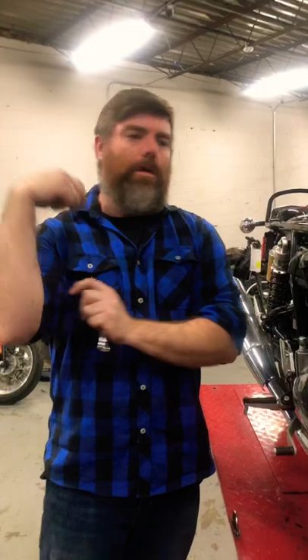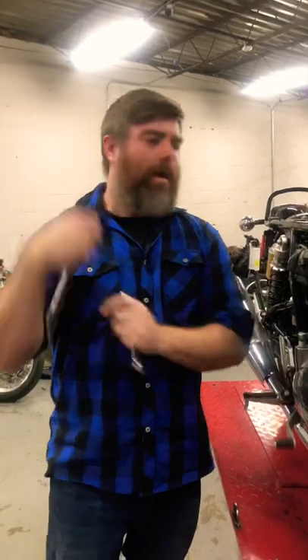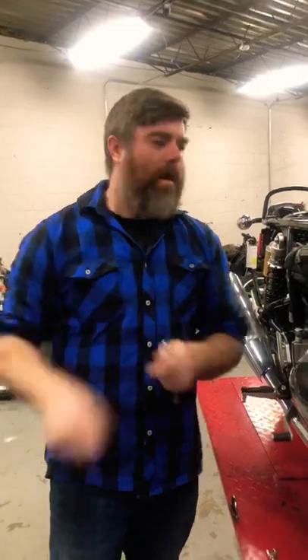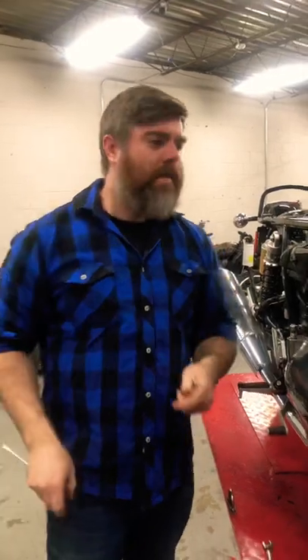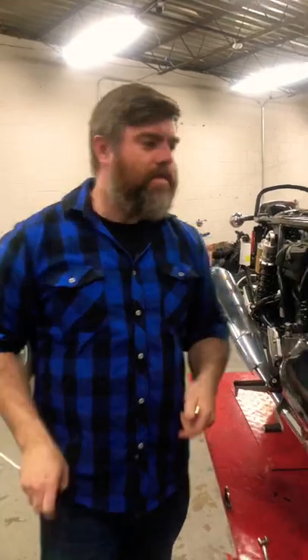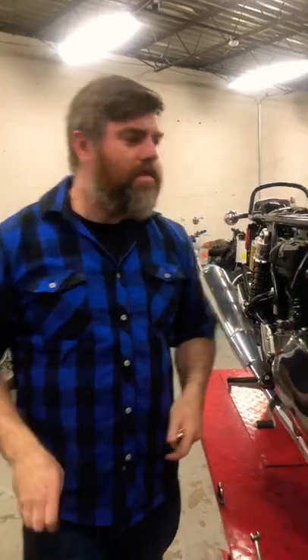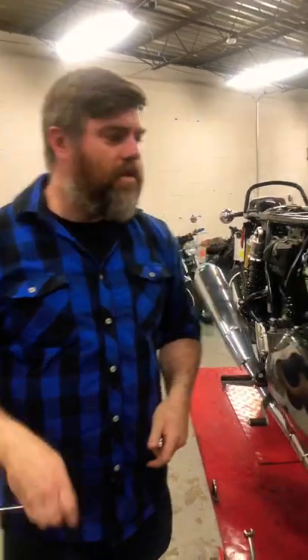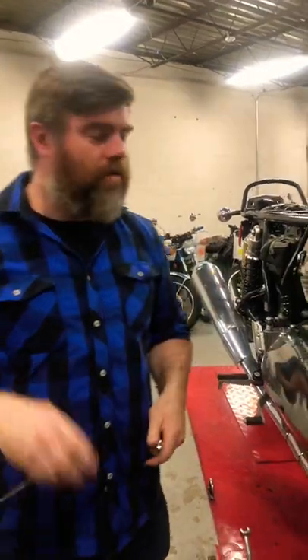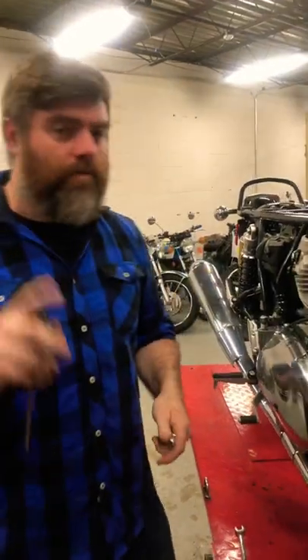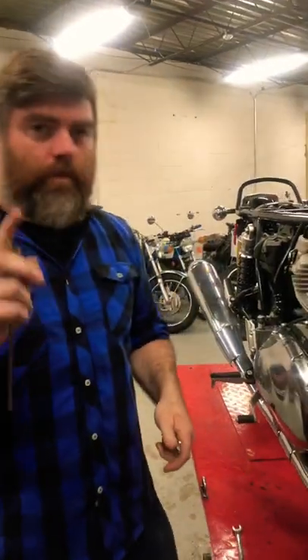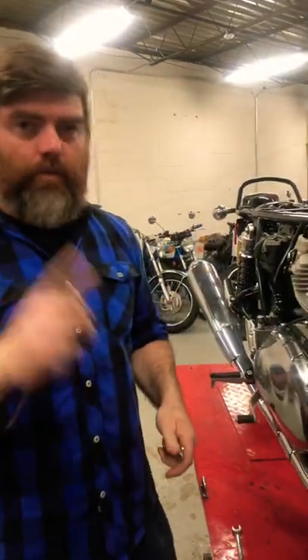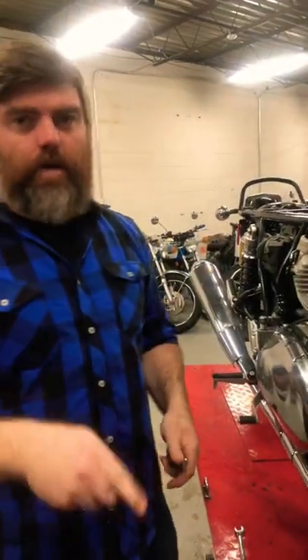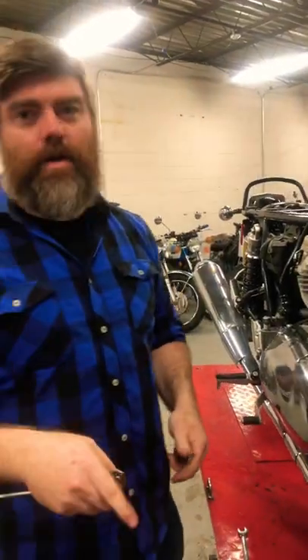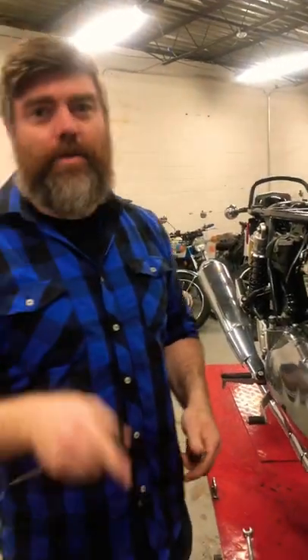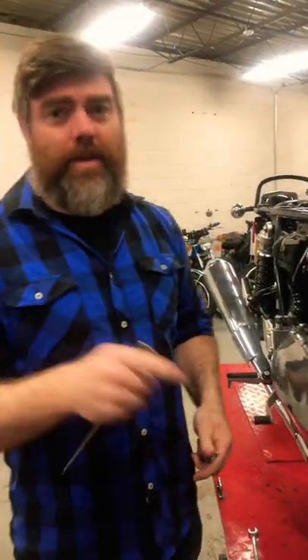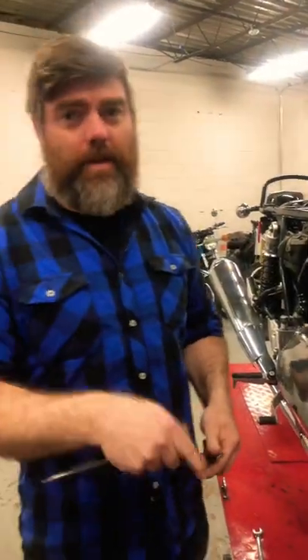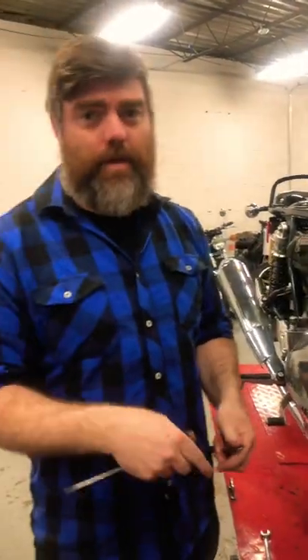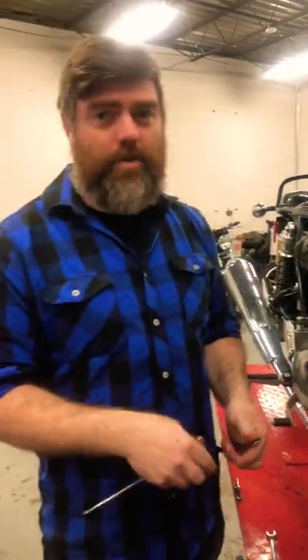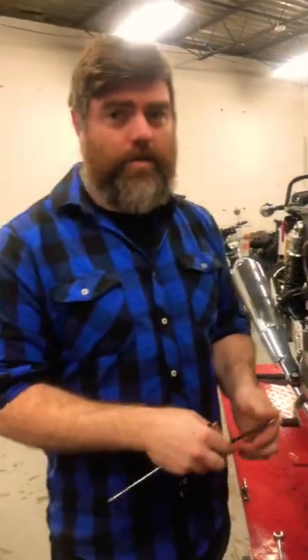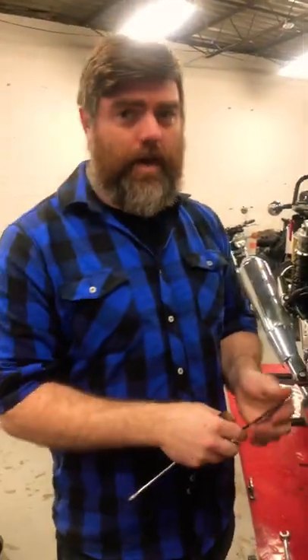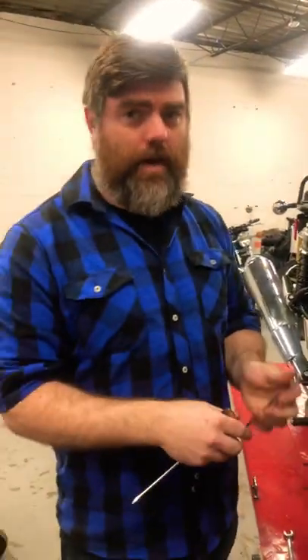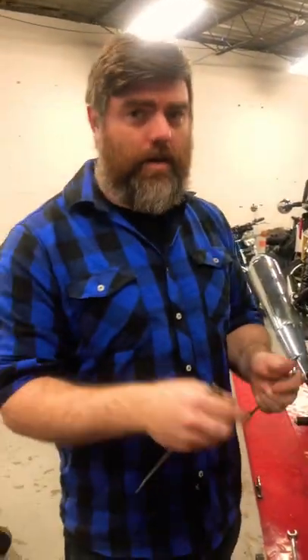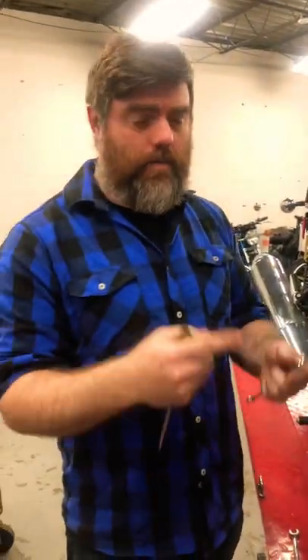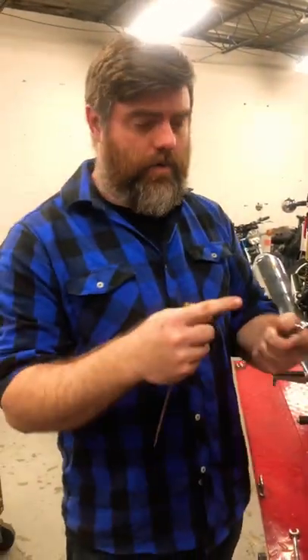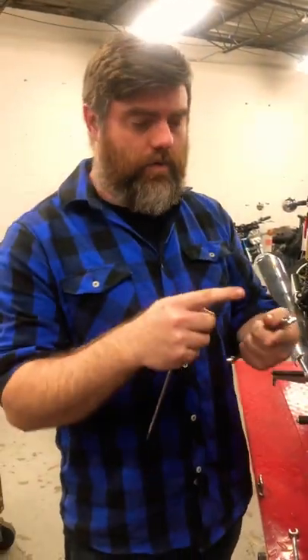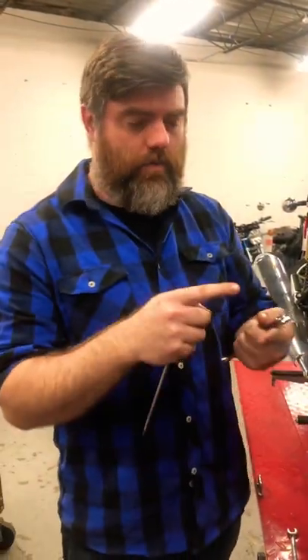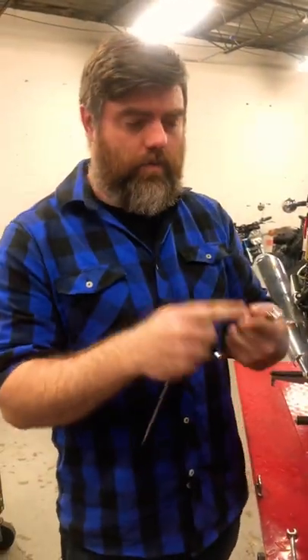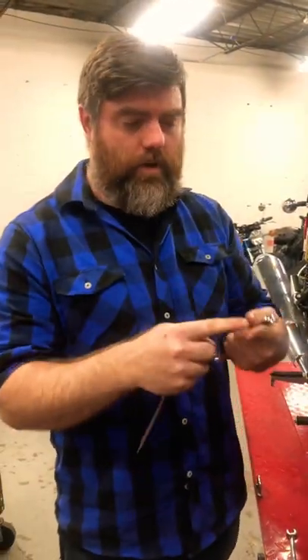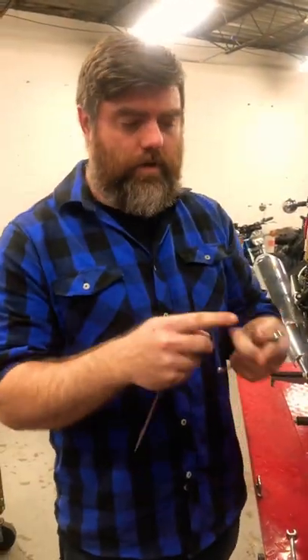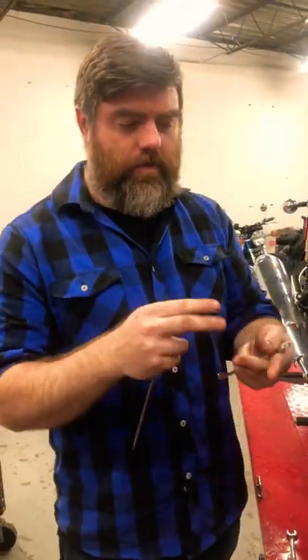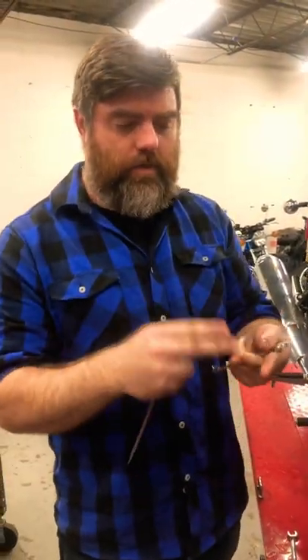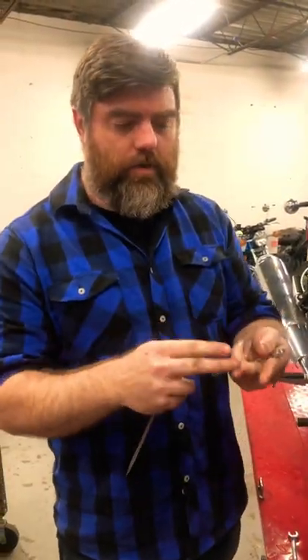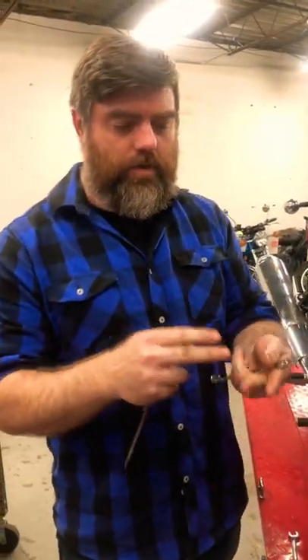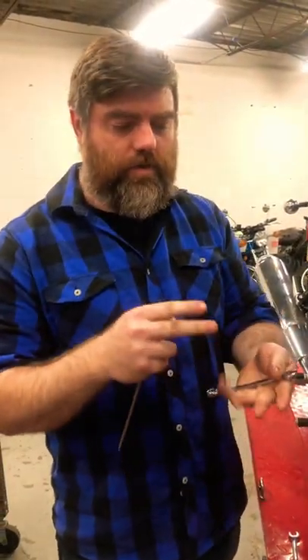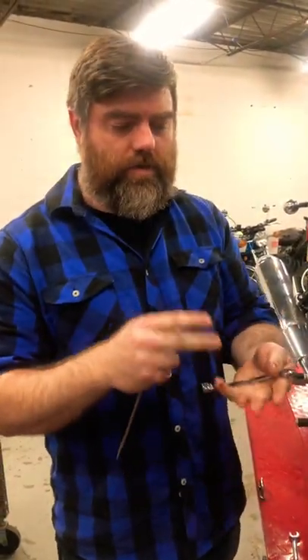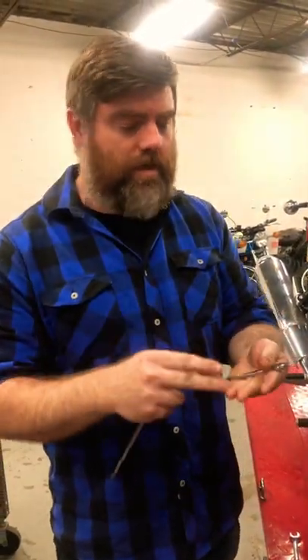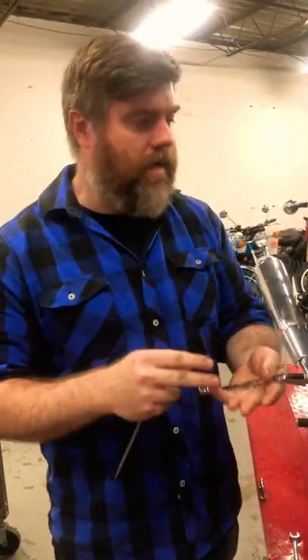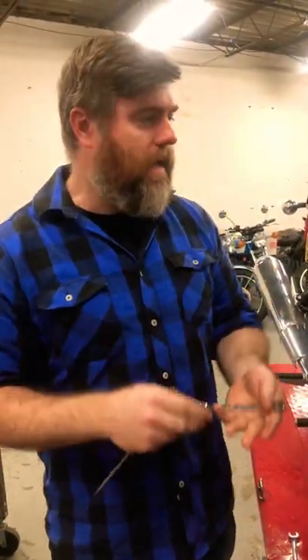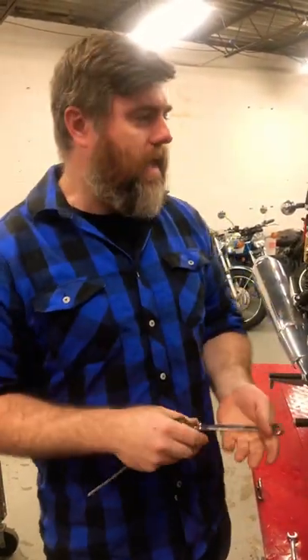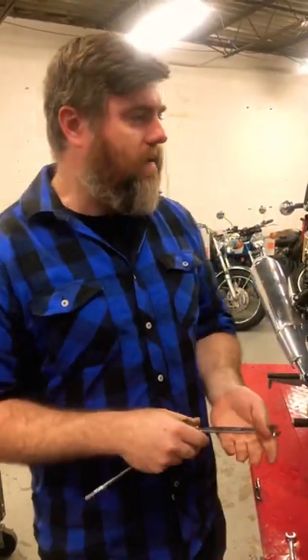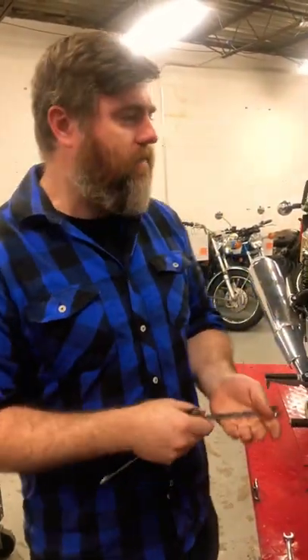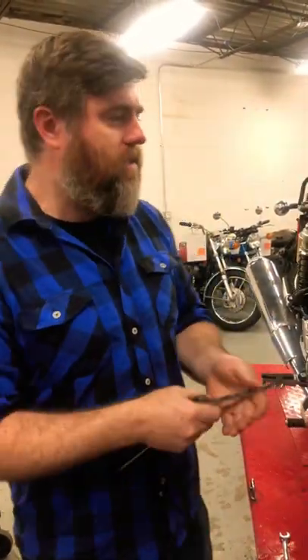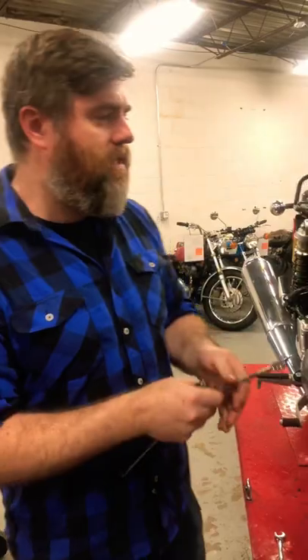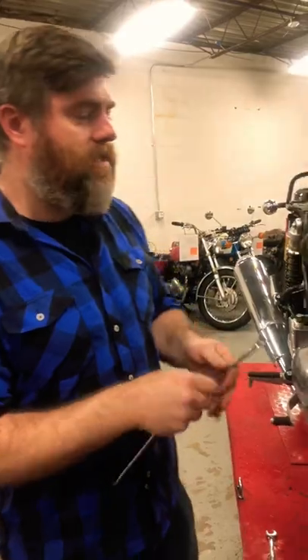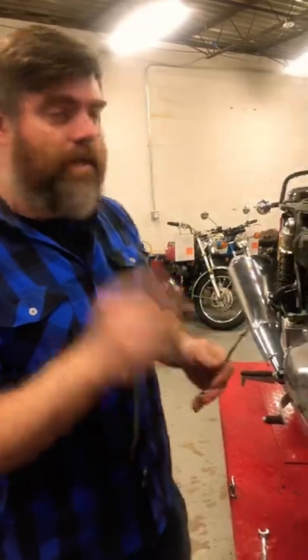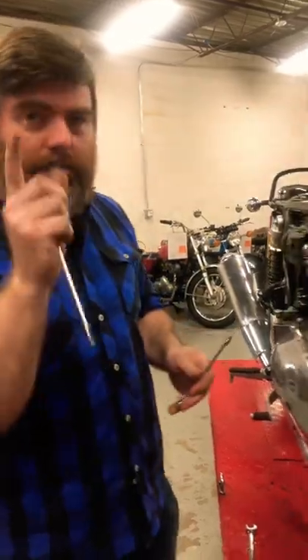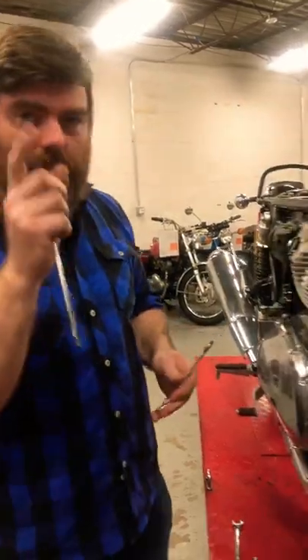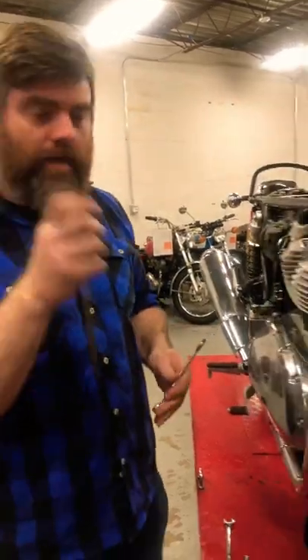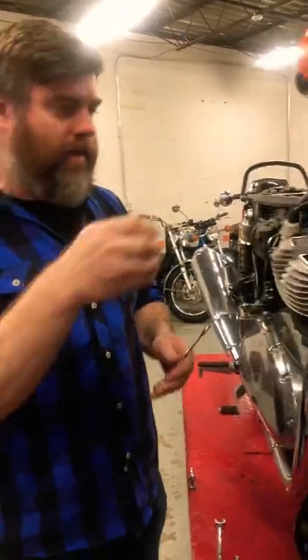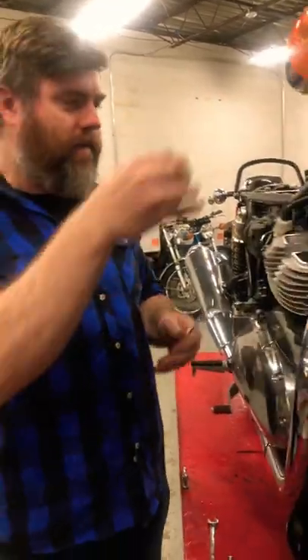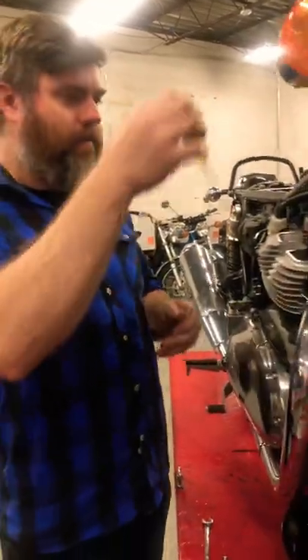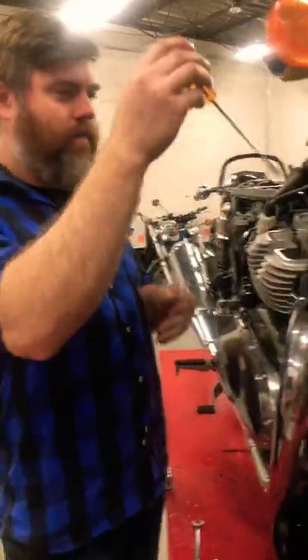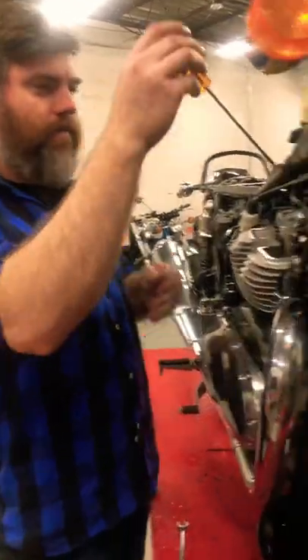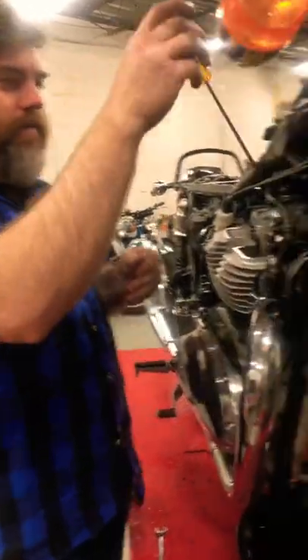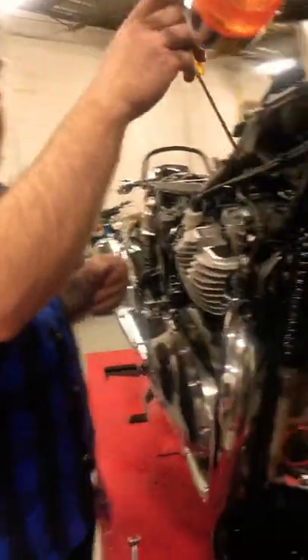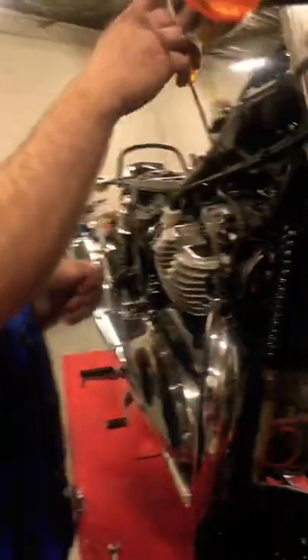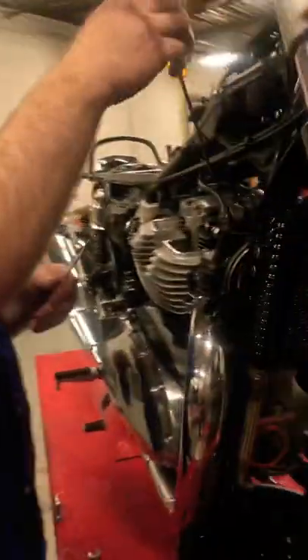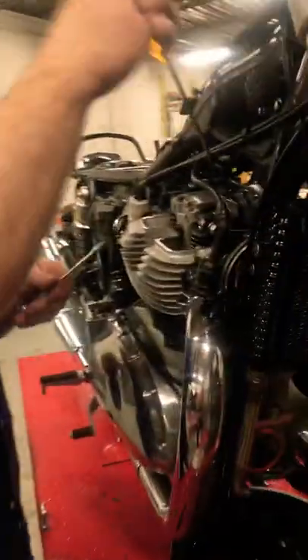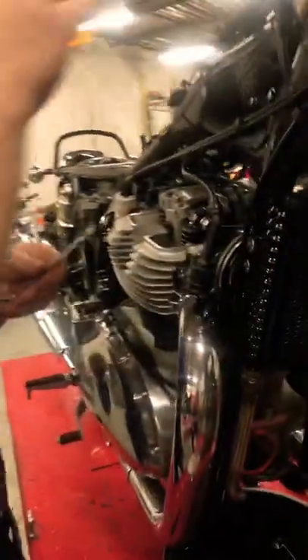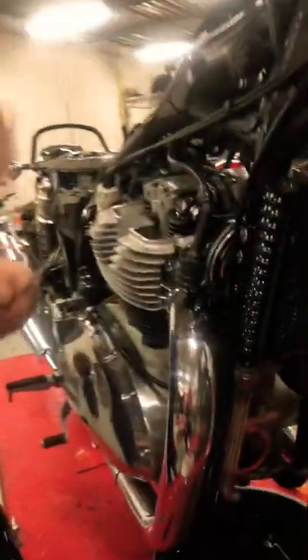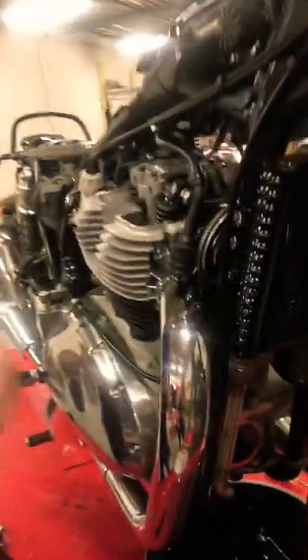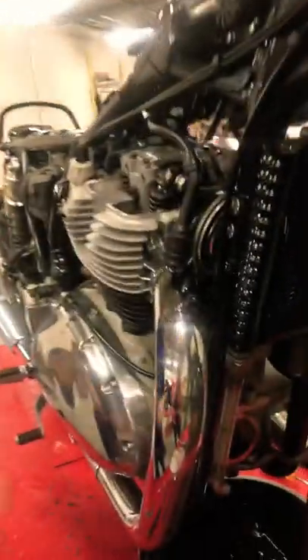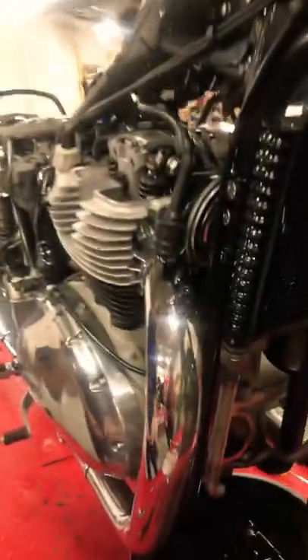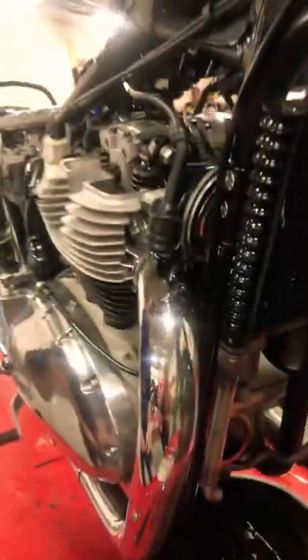Hi, this is Dylan from Sawto Company in Columbus, Ohio. We do Royal Enfield, Moto Guzzi, and Vintage. I'm going to show you how to get the perfect valve adjustment every time.